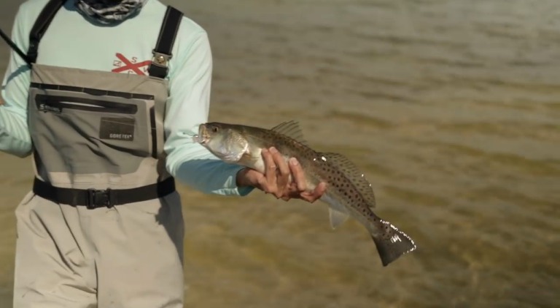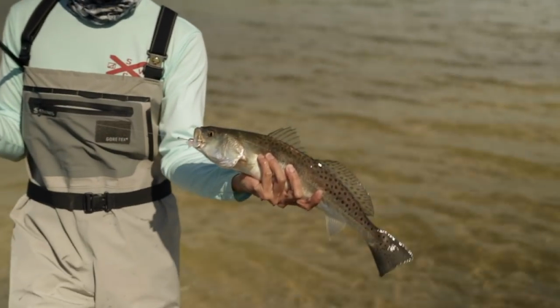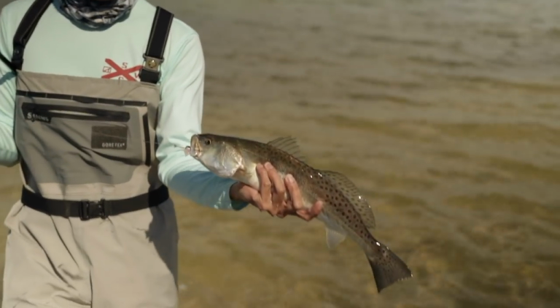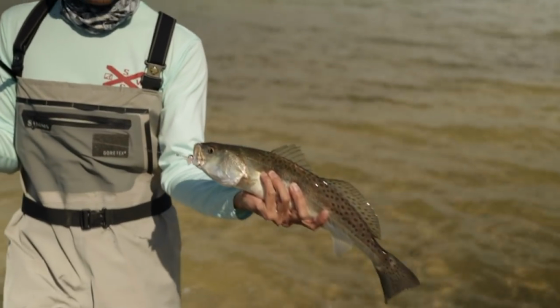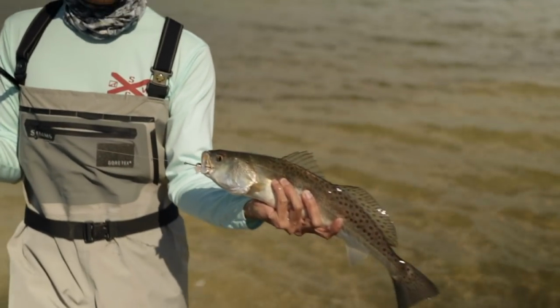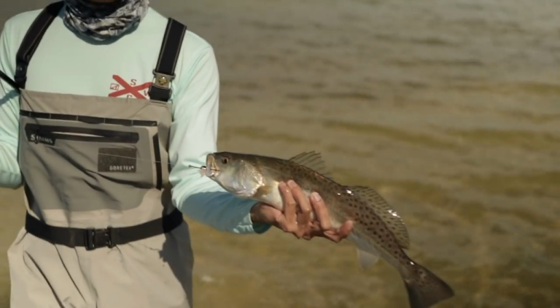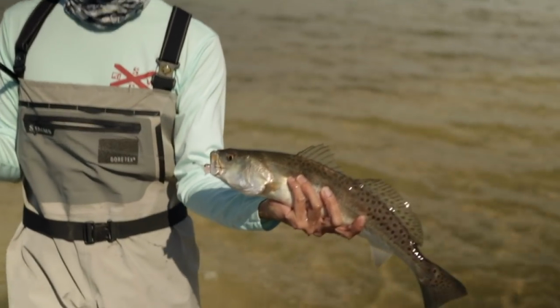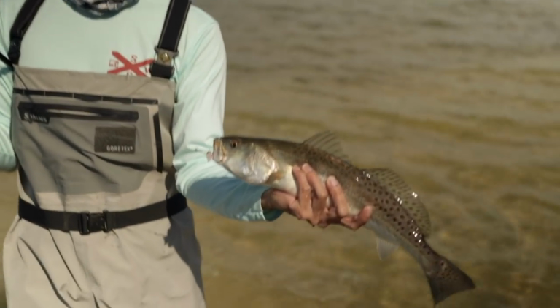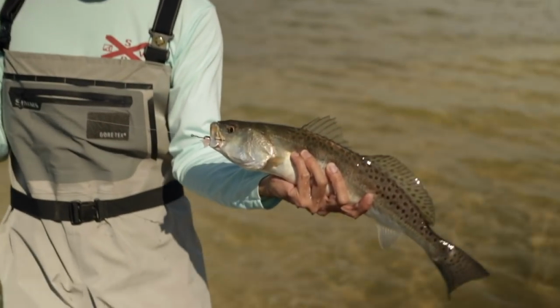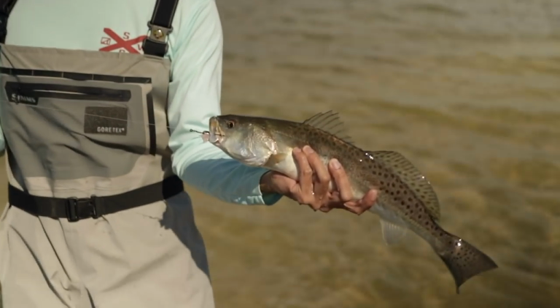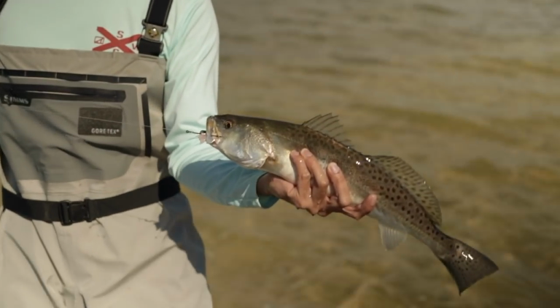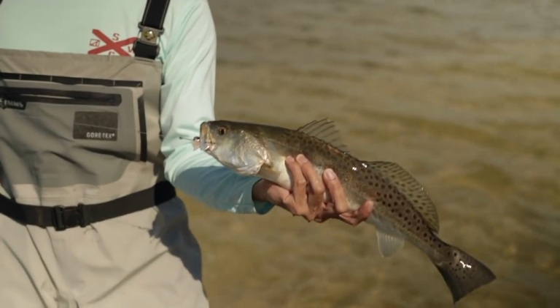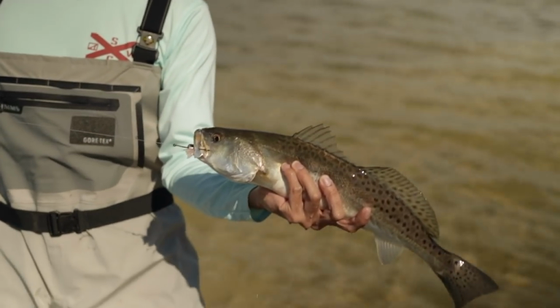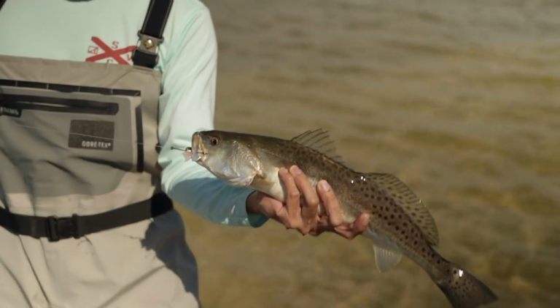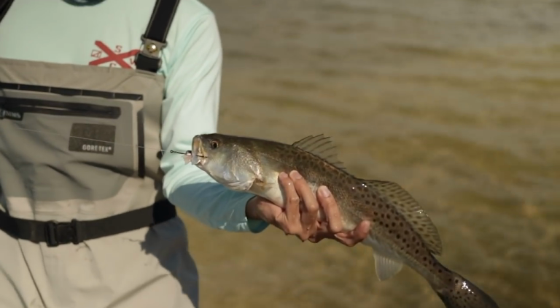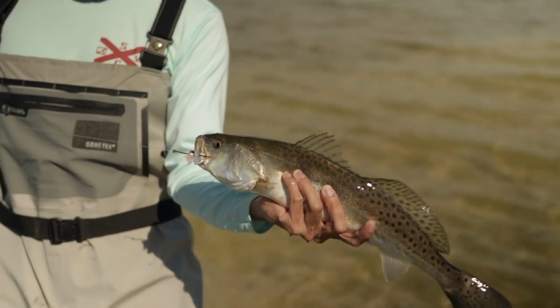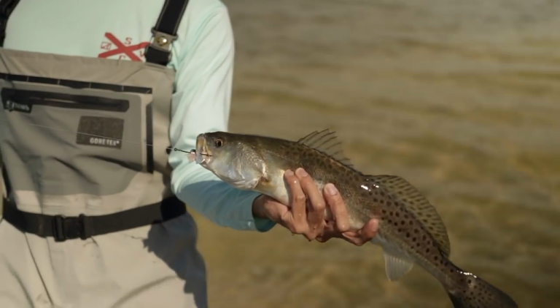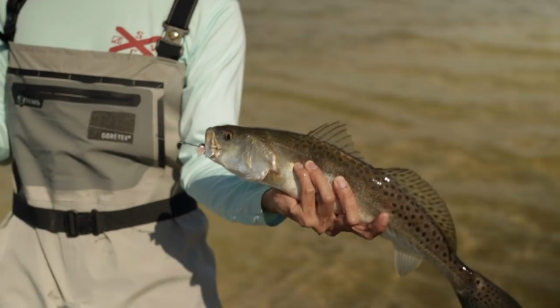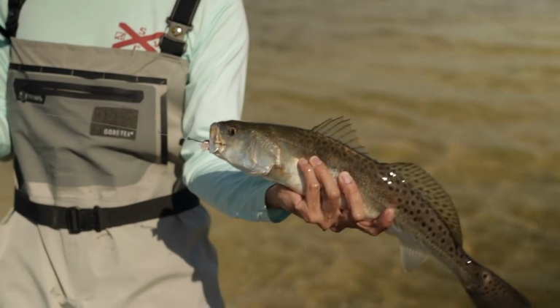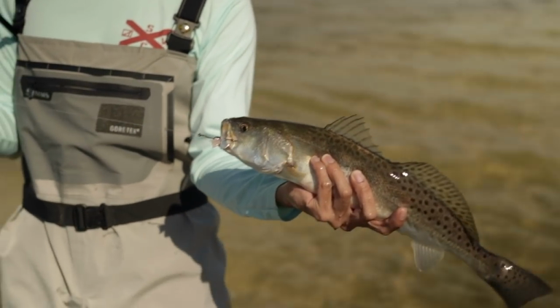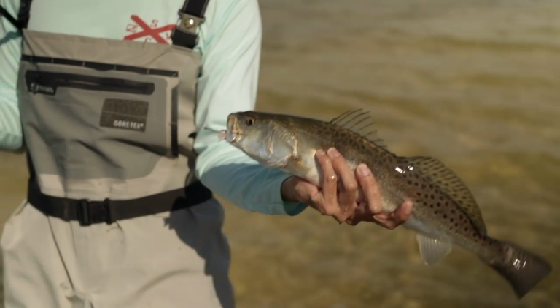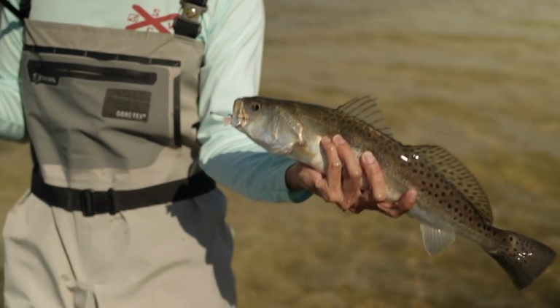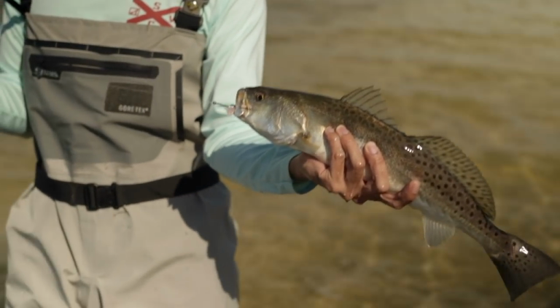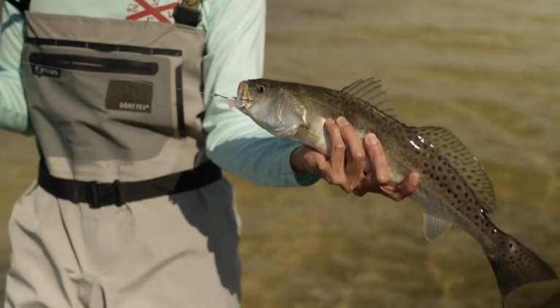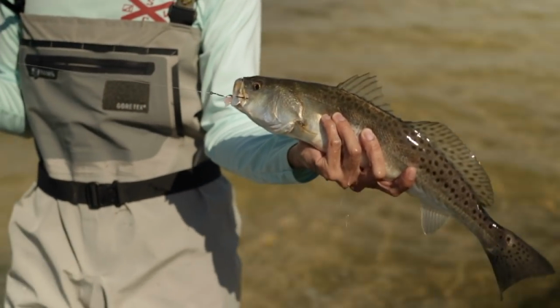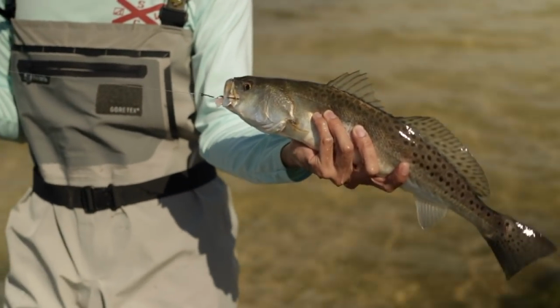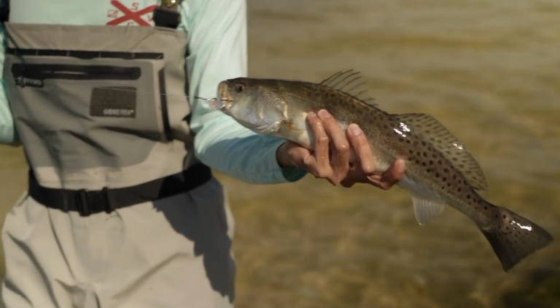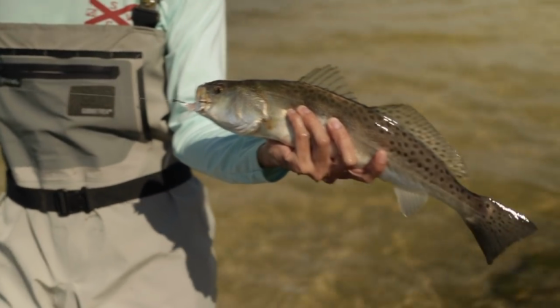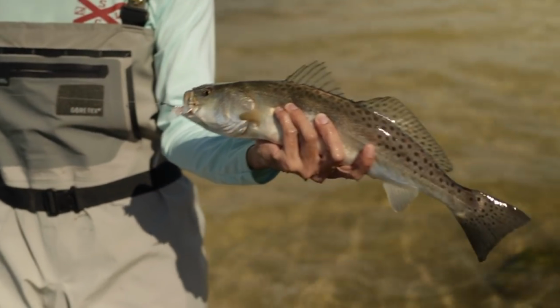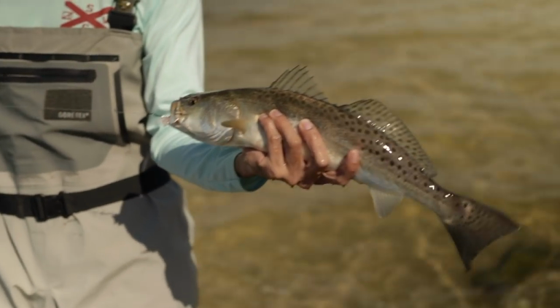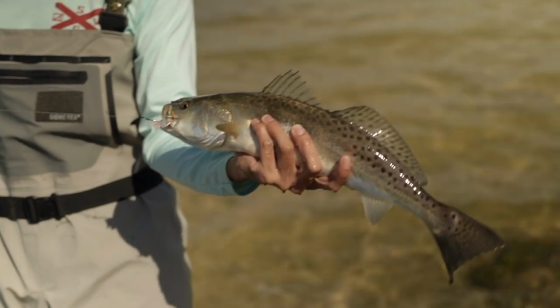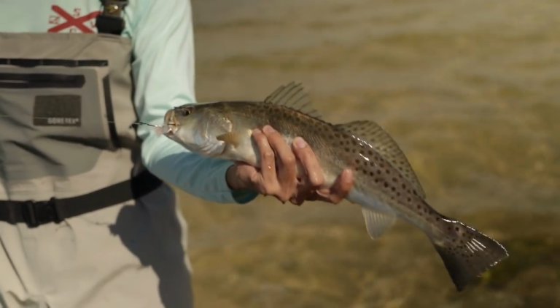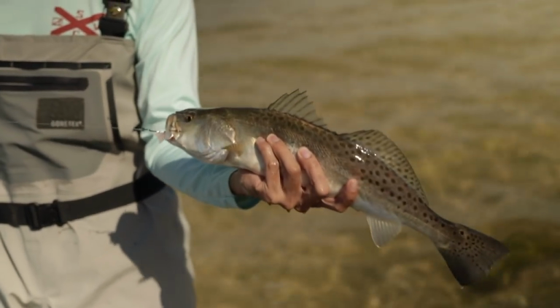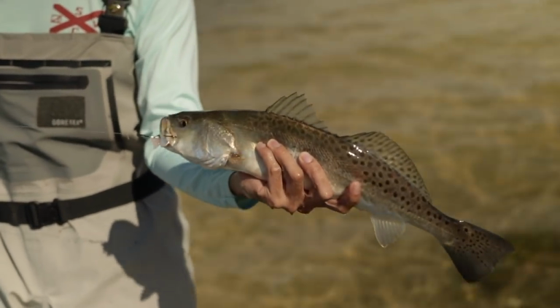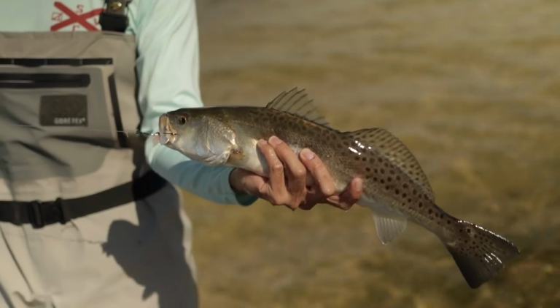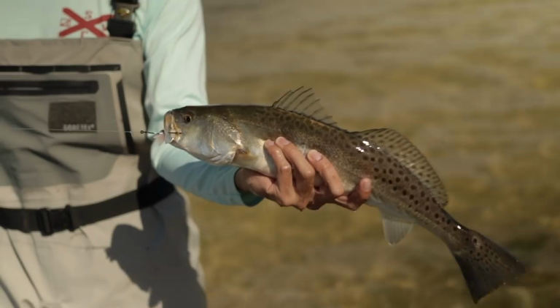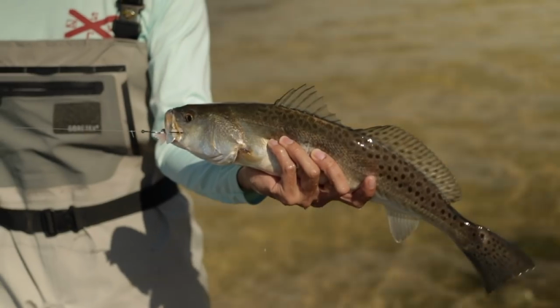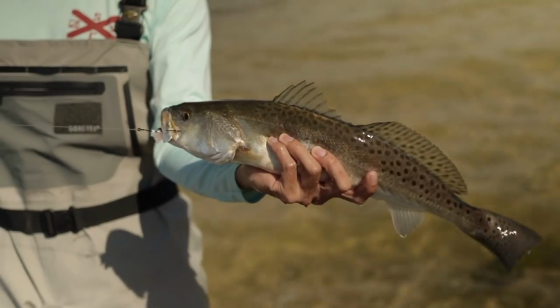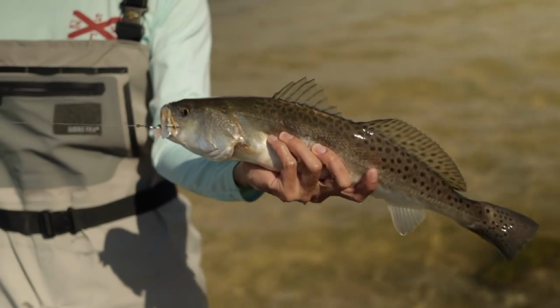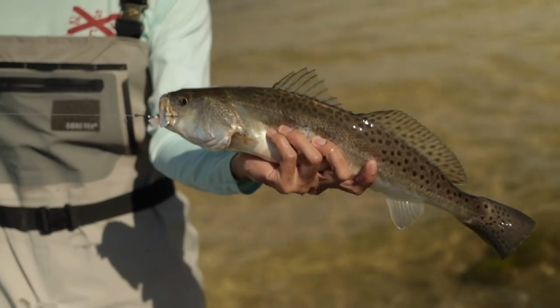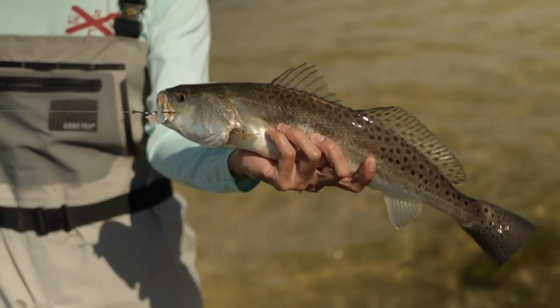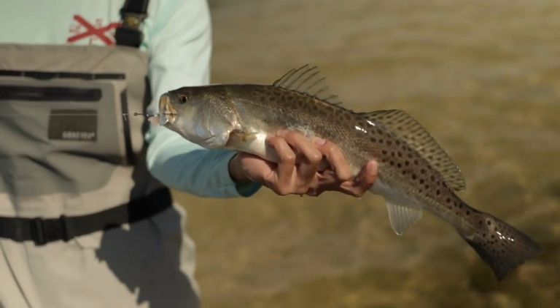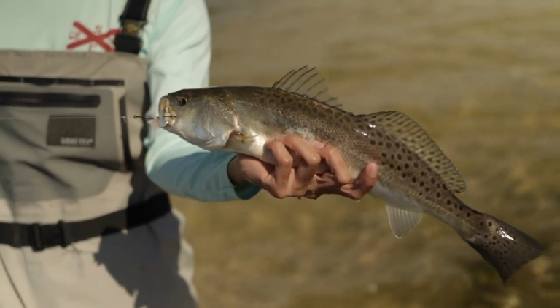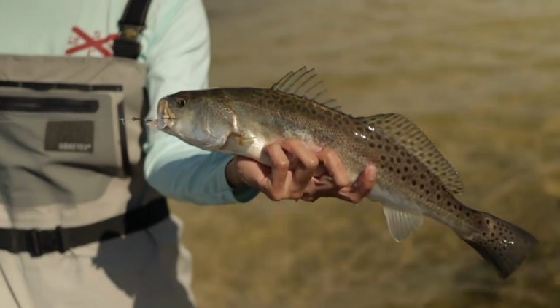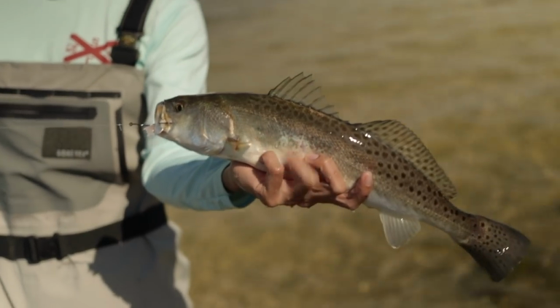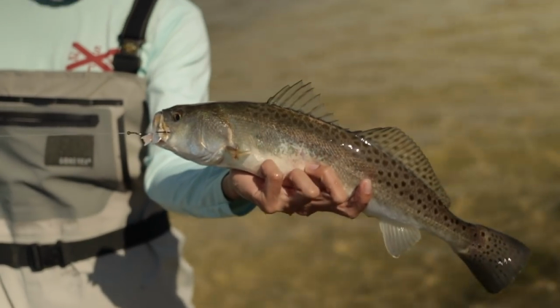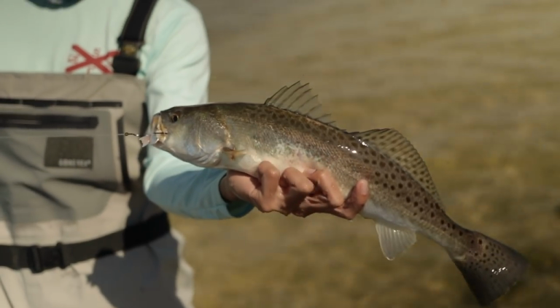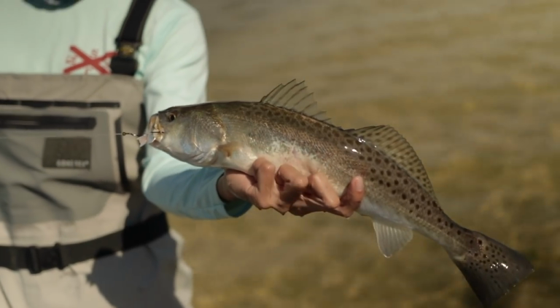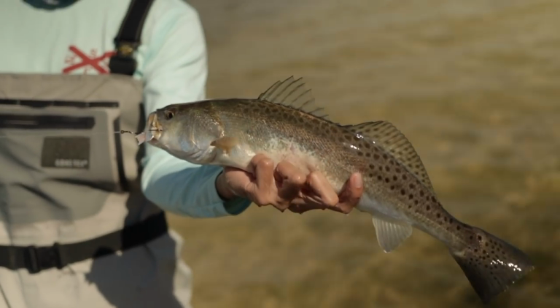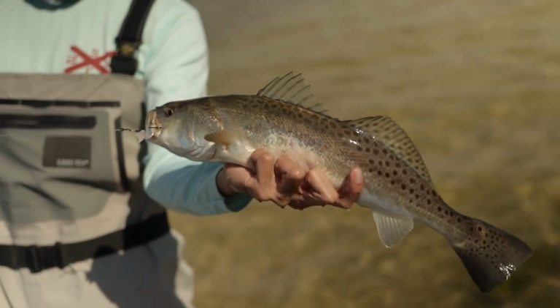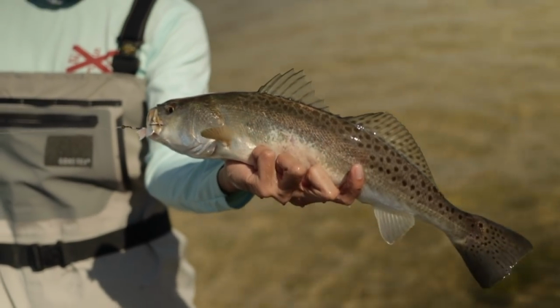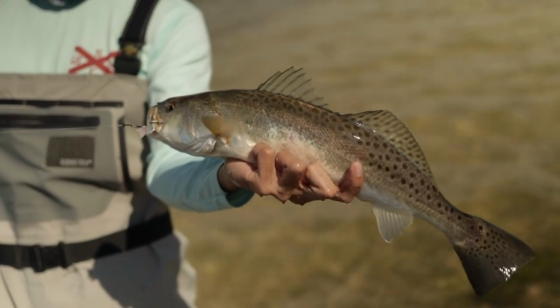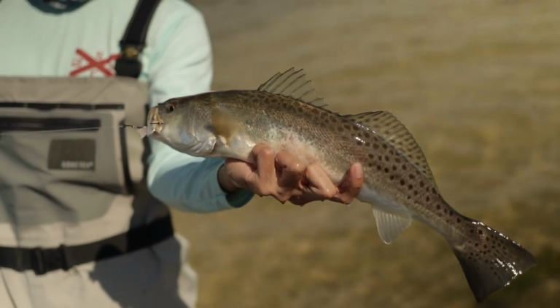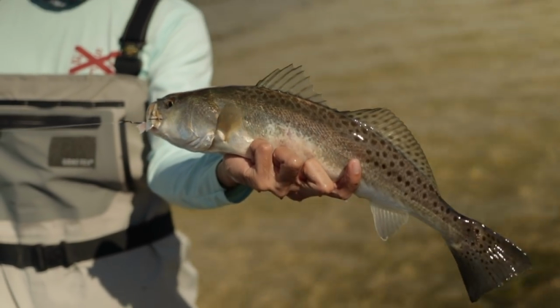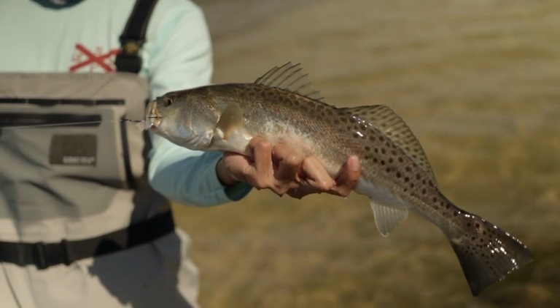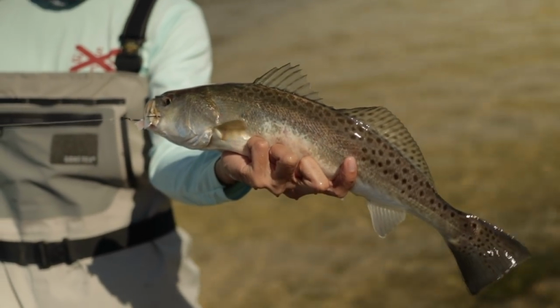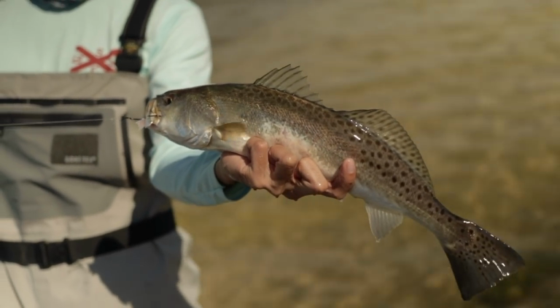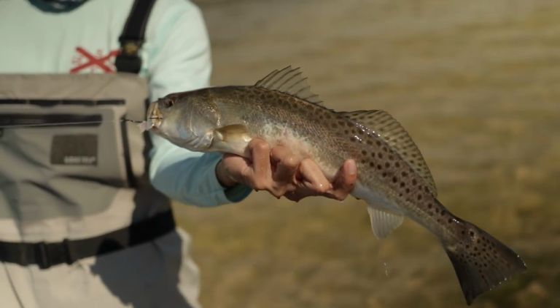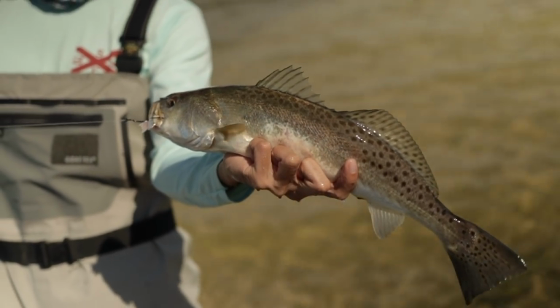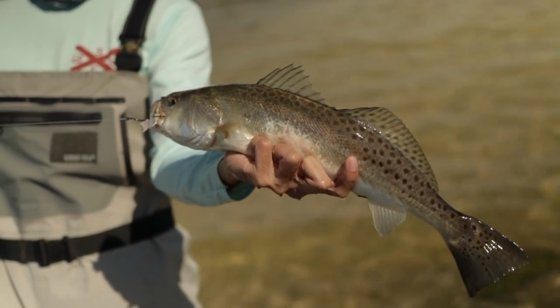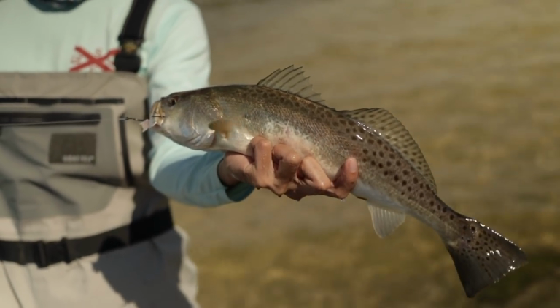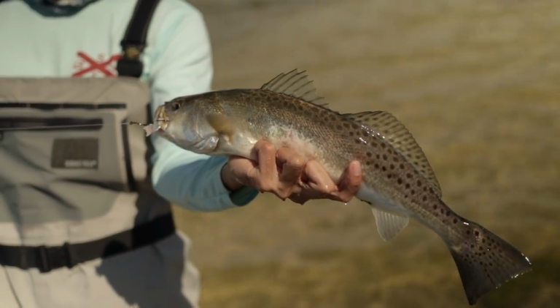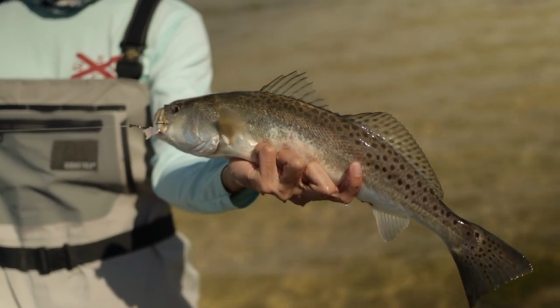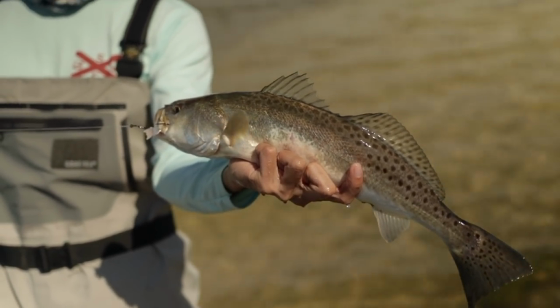On the shrimp, guys, I'm telling you. They're feeding on shrimp right now. It's a fatty, huh?